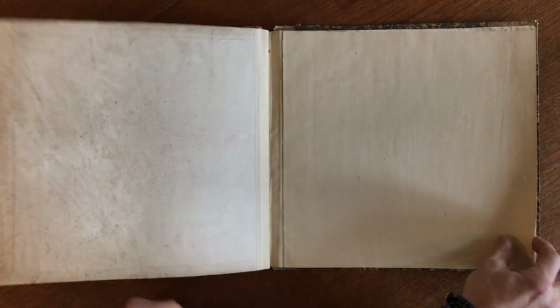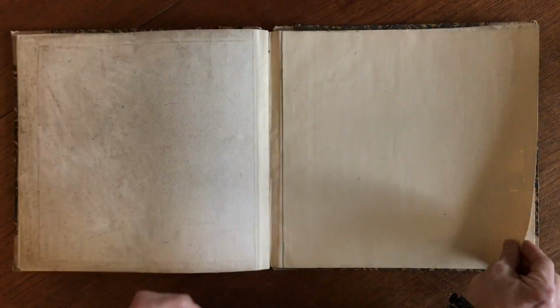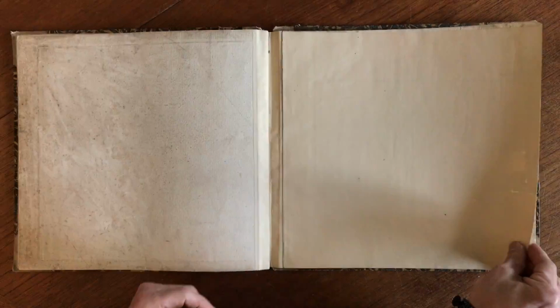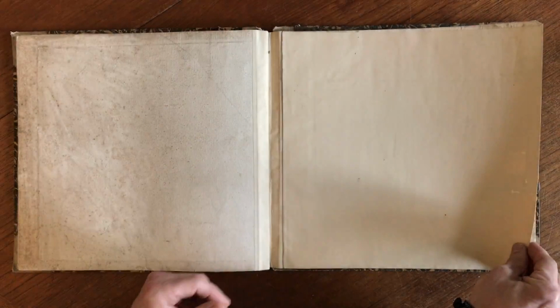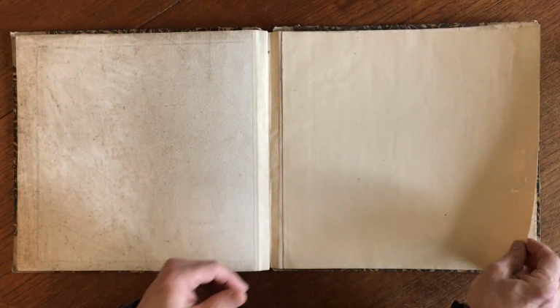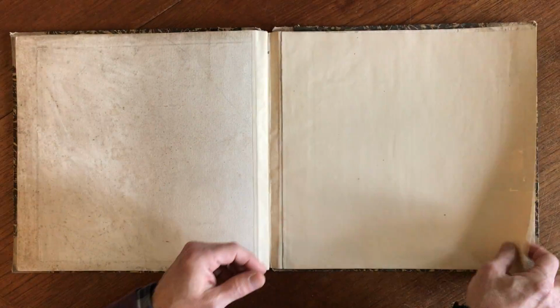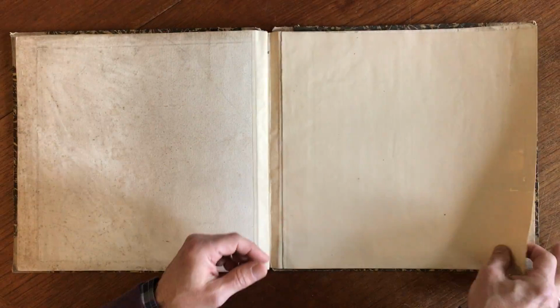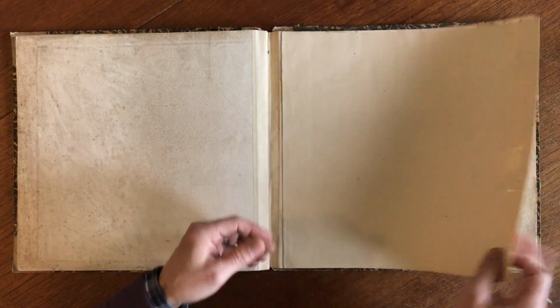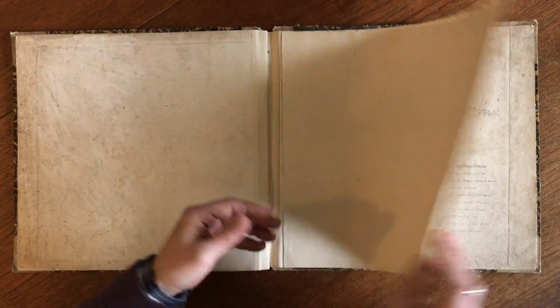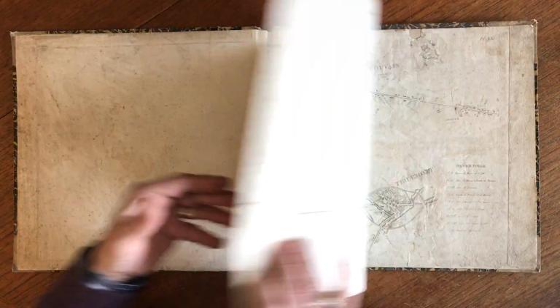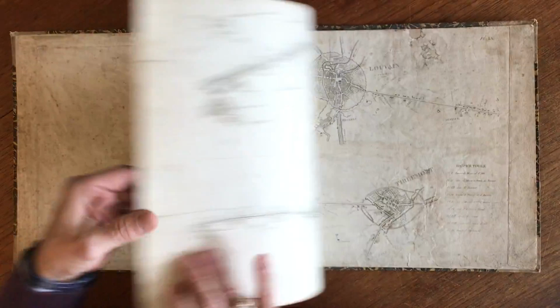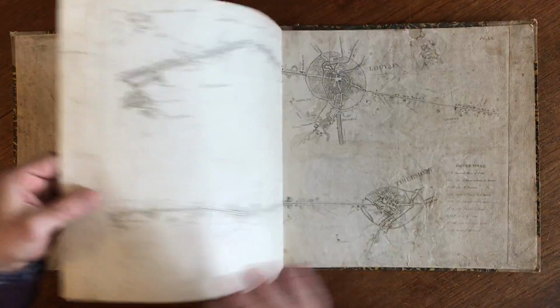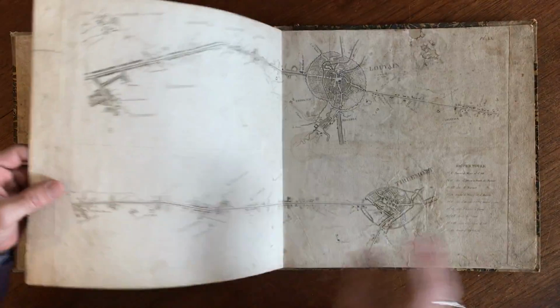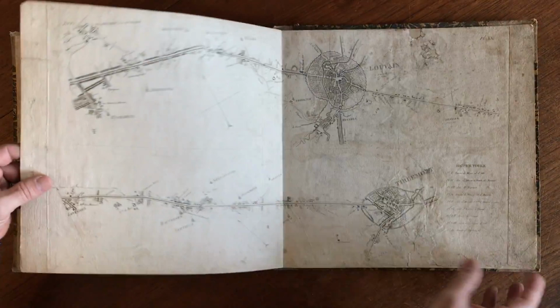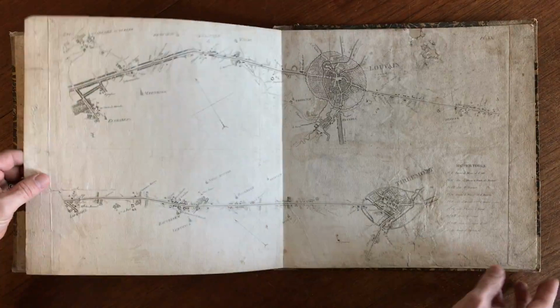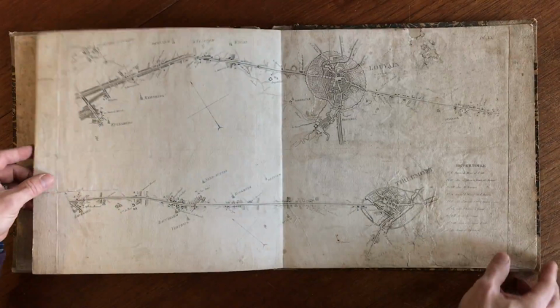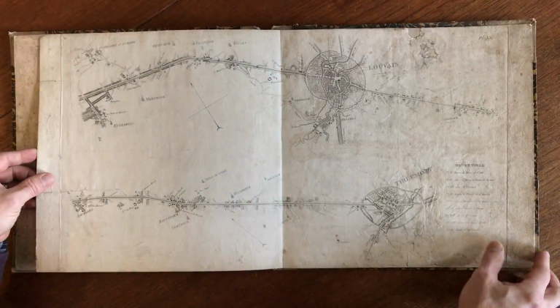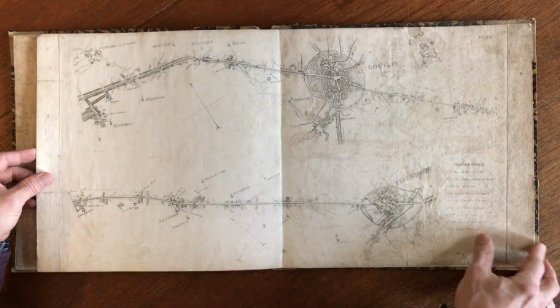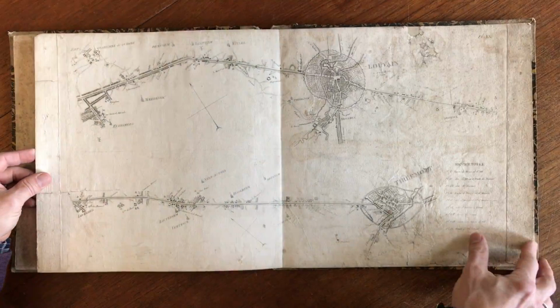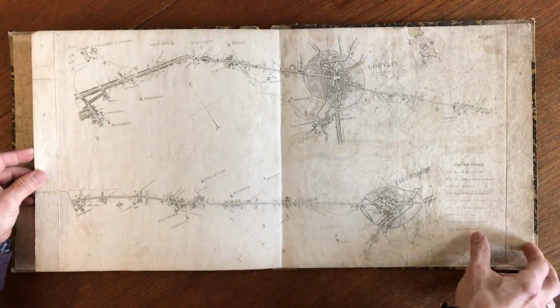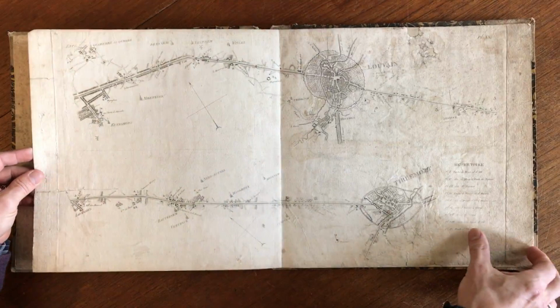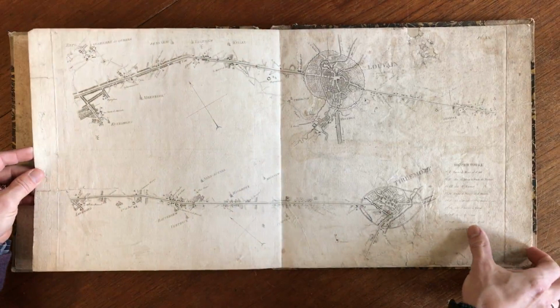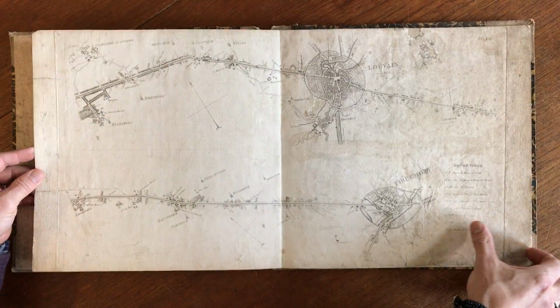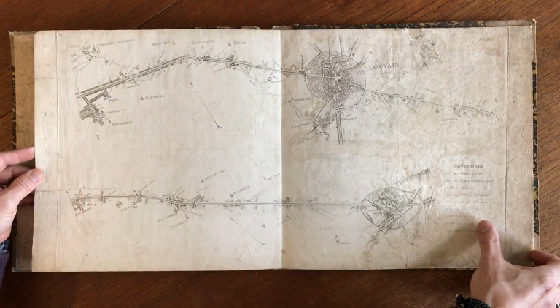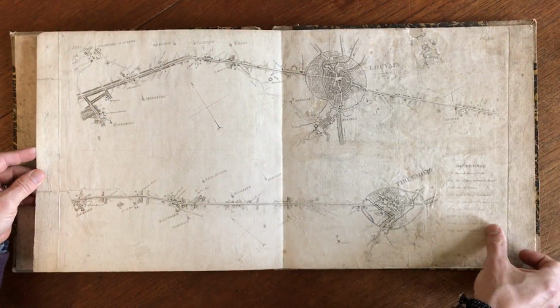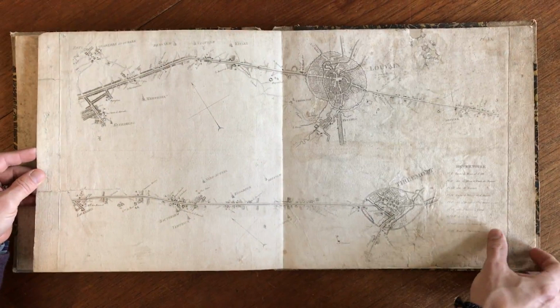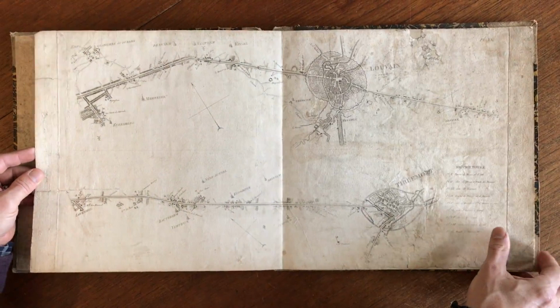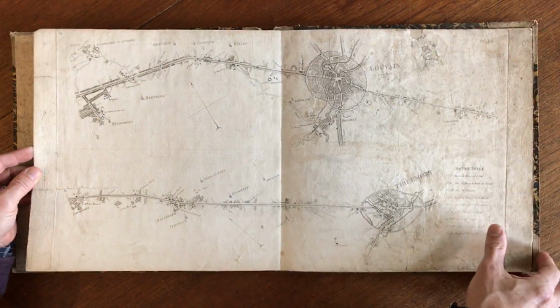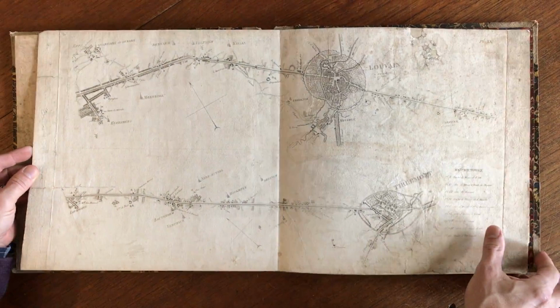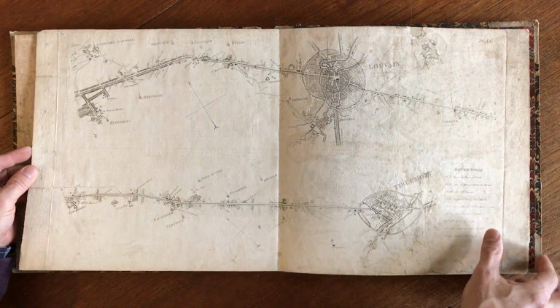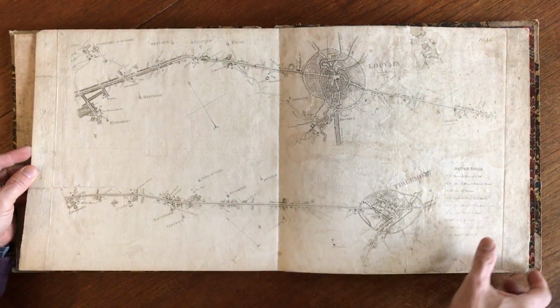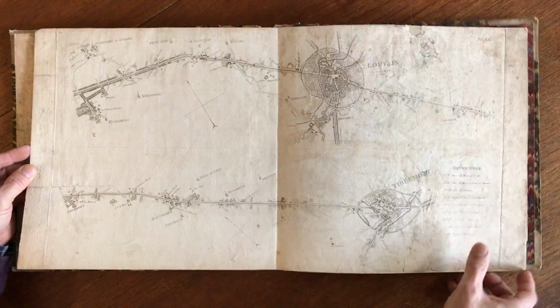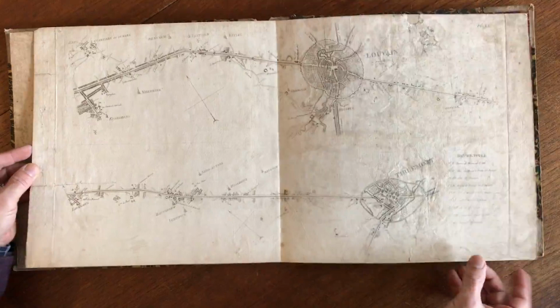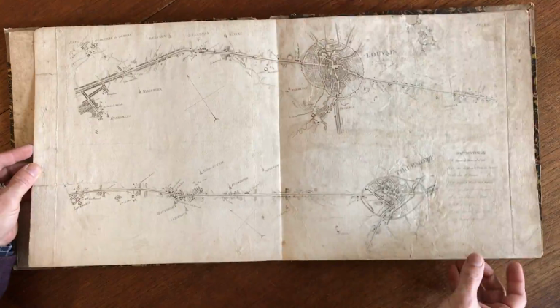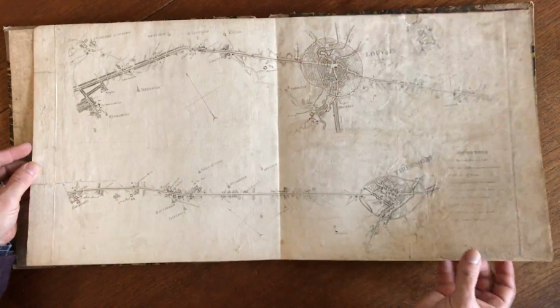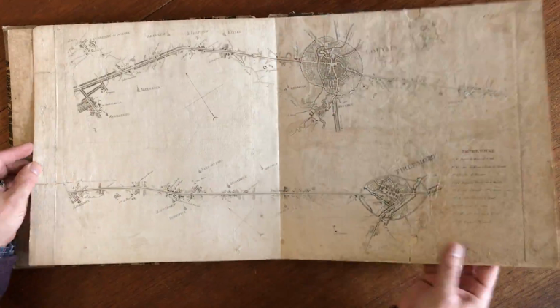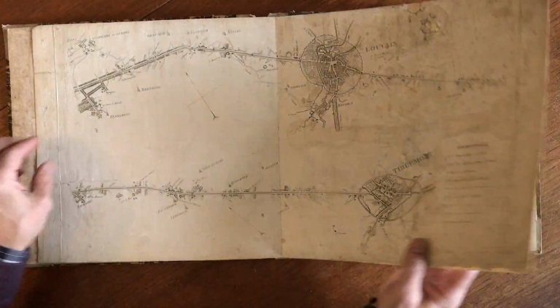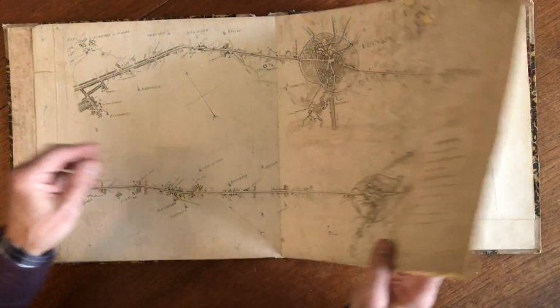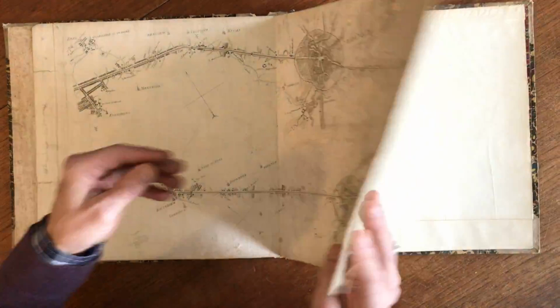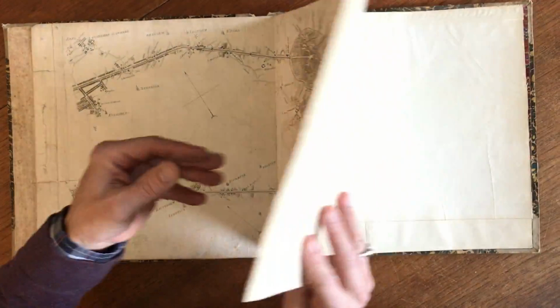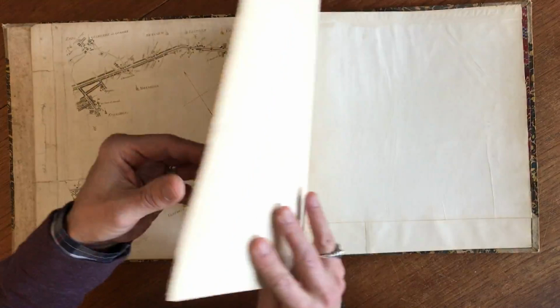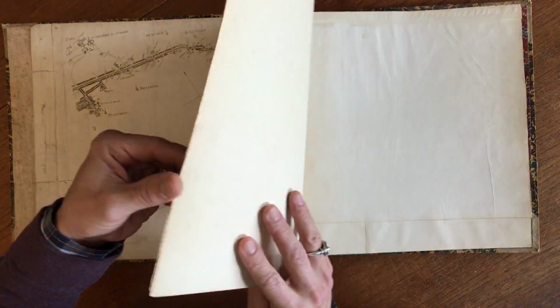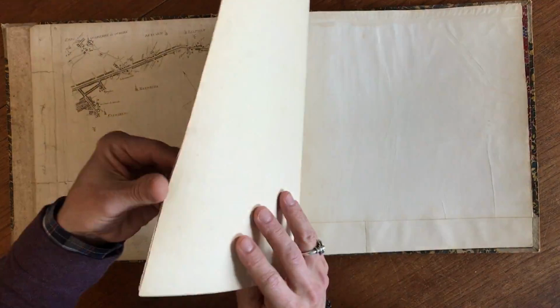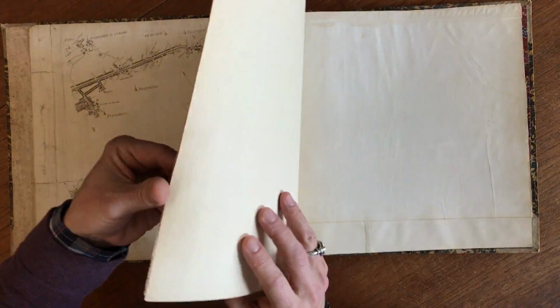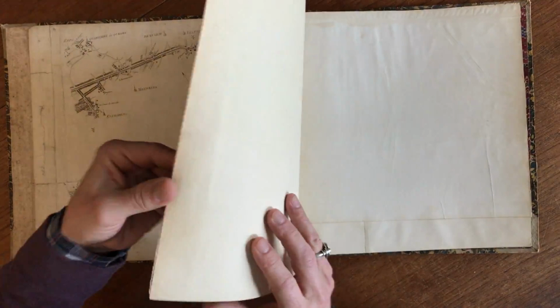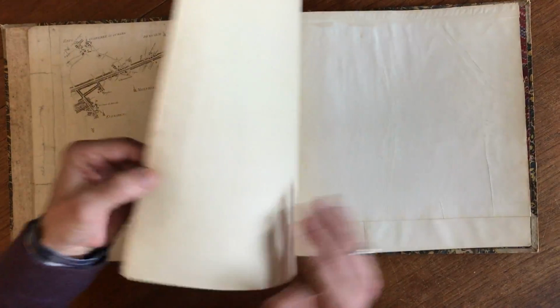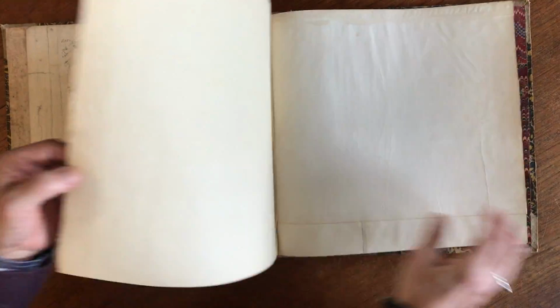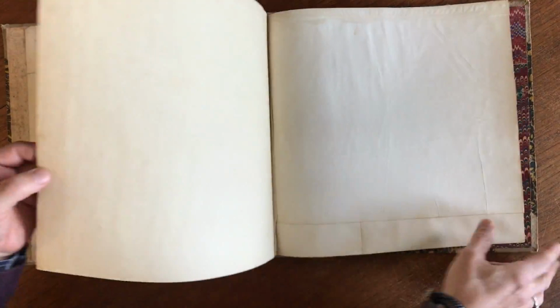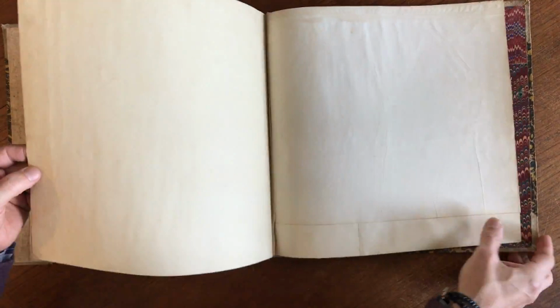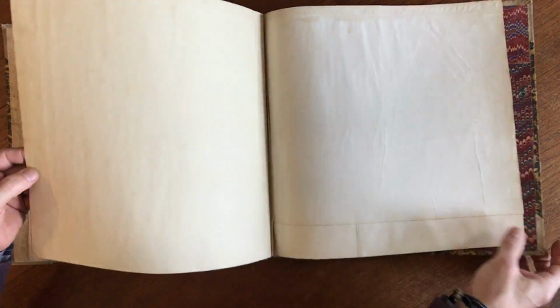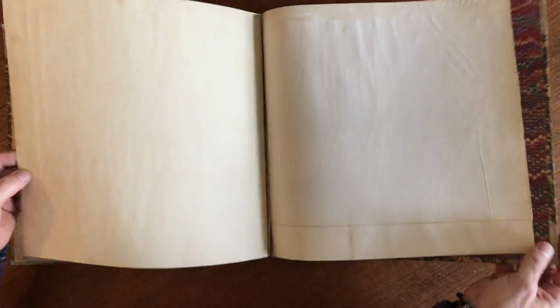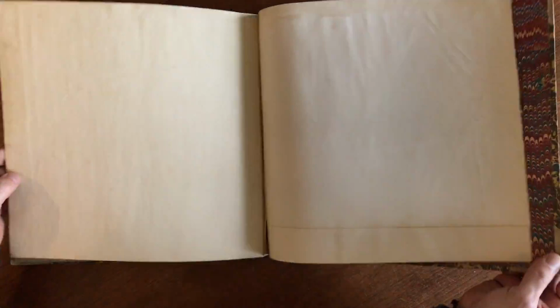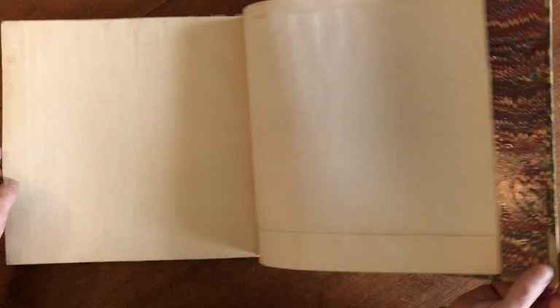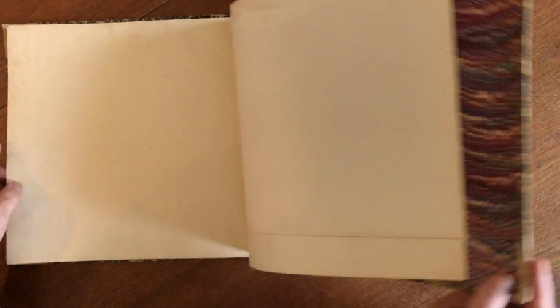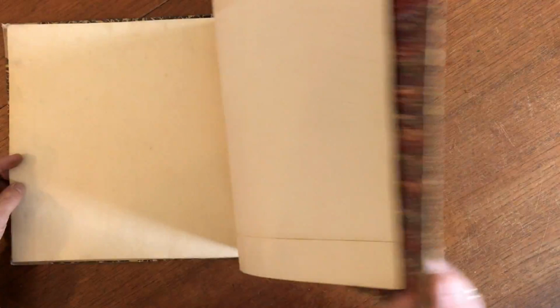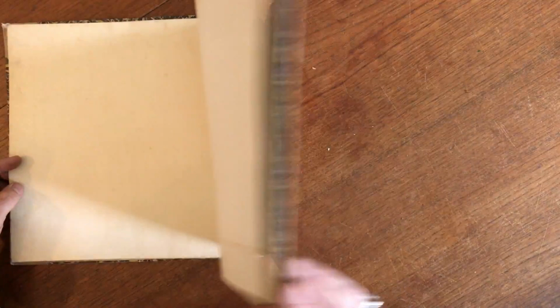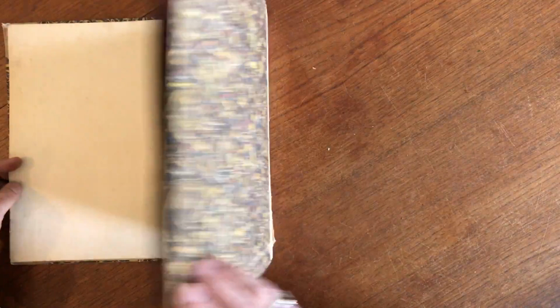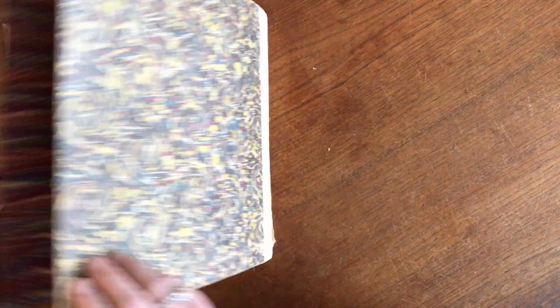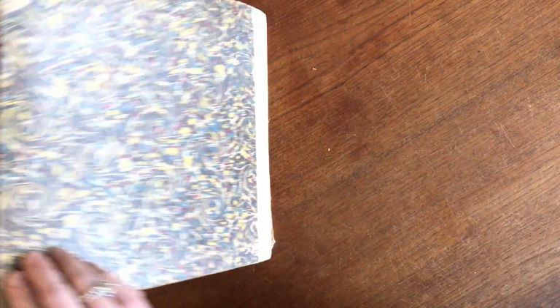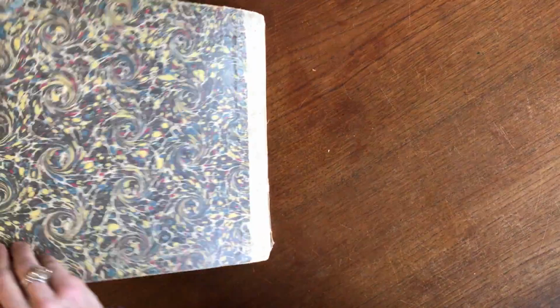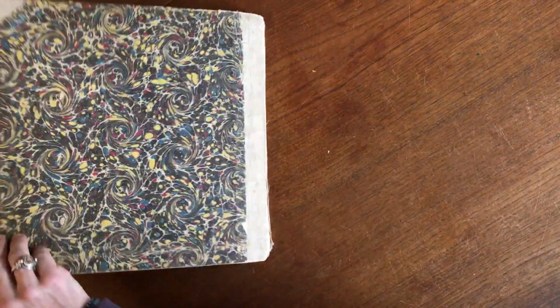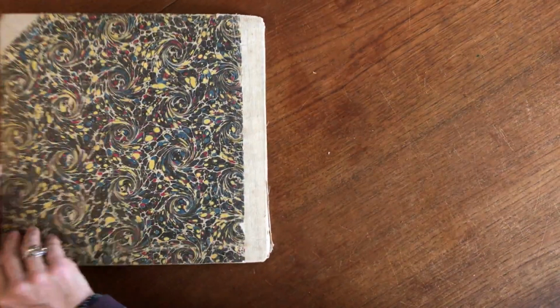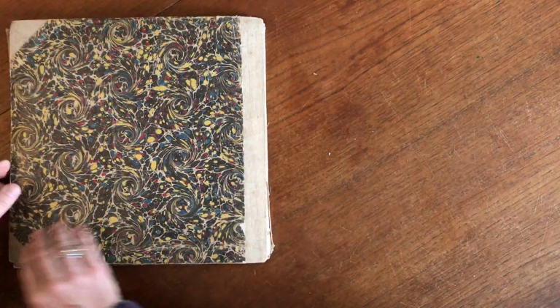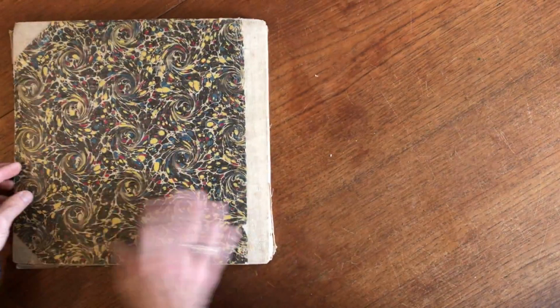This scarce and interesting item is currently available on my website, BrianDiMambro.com.